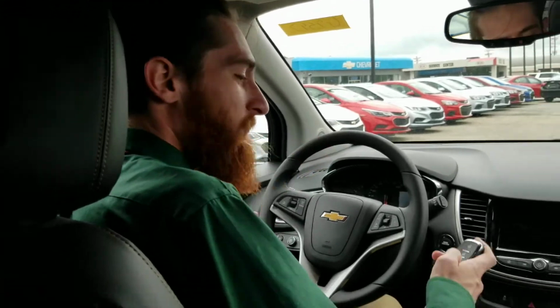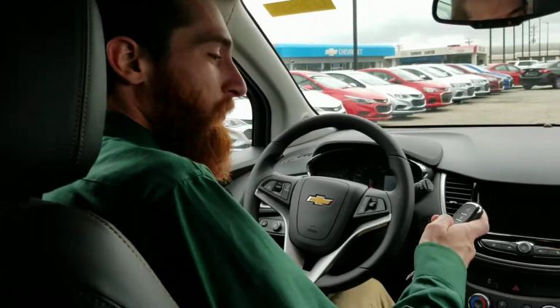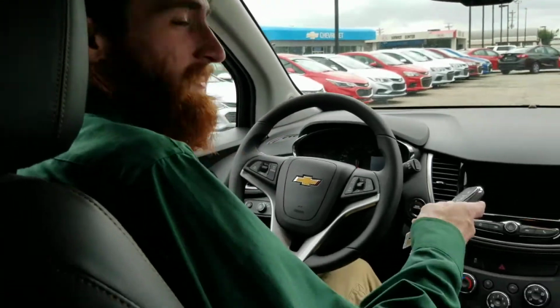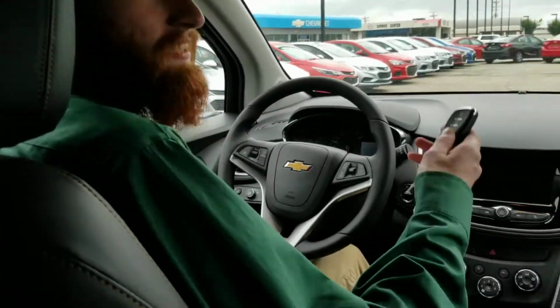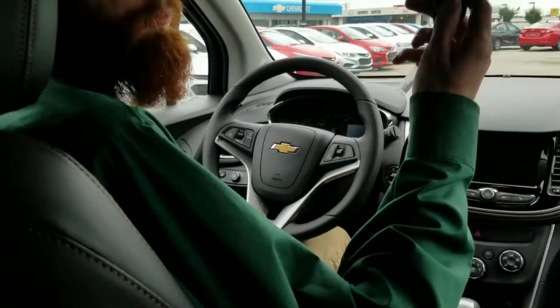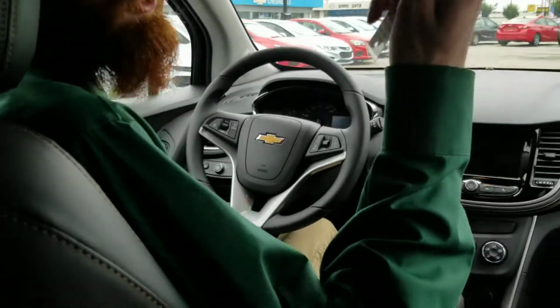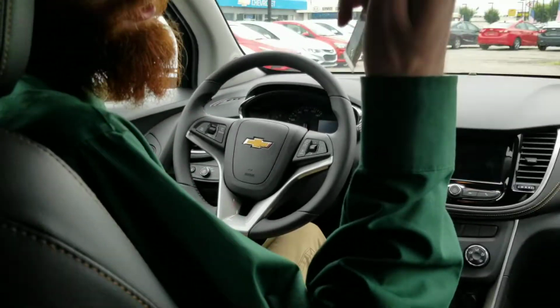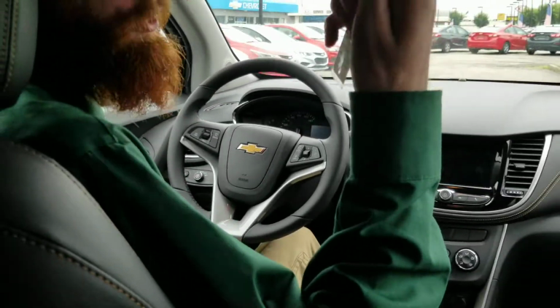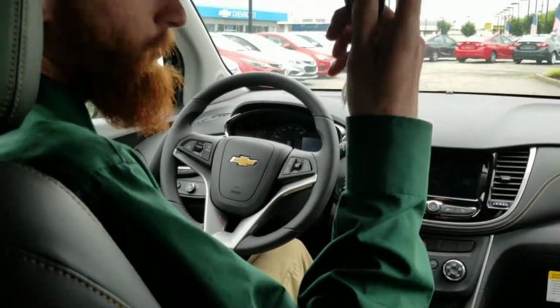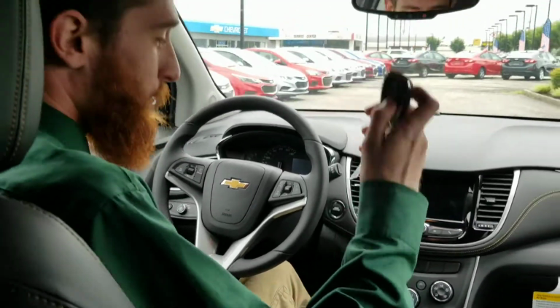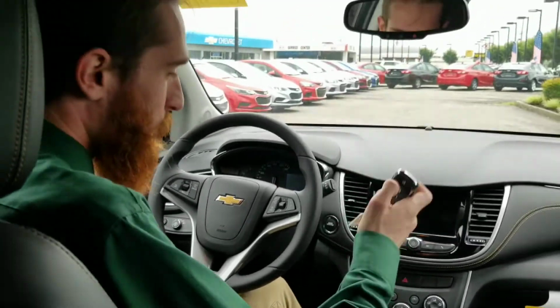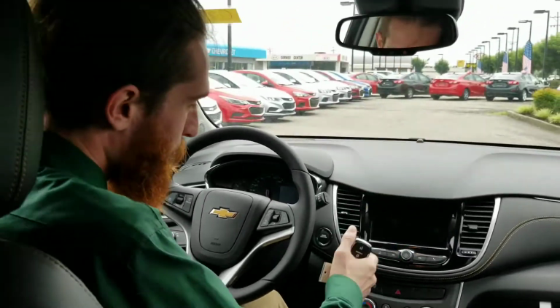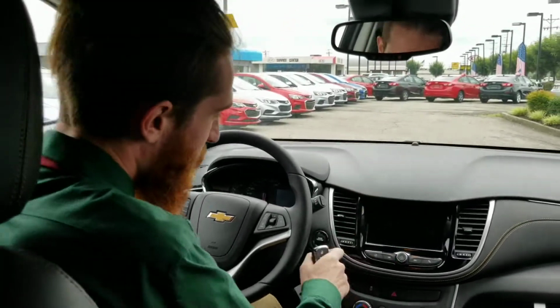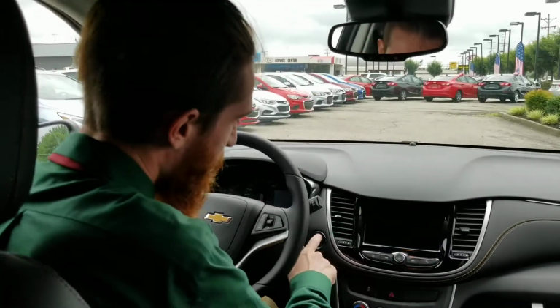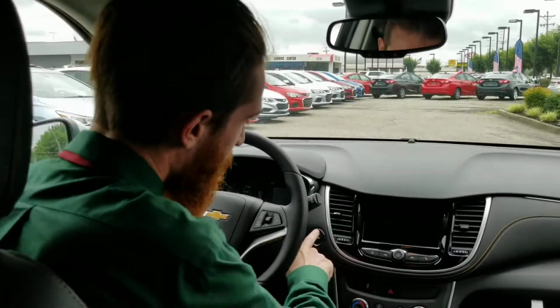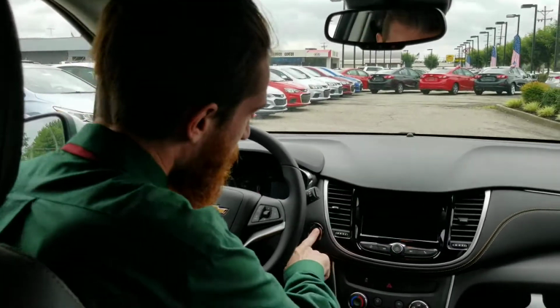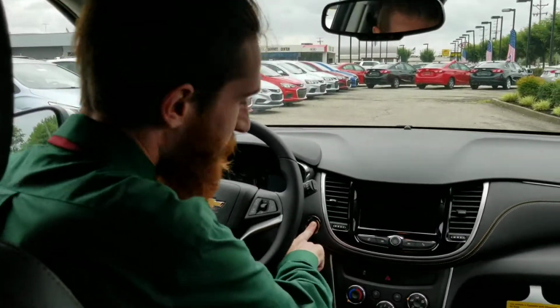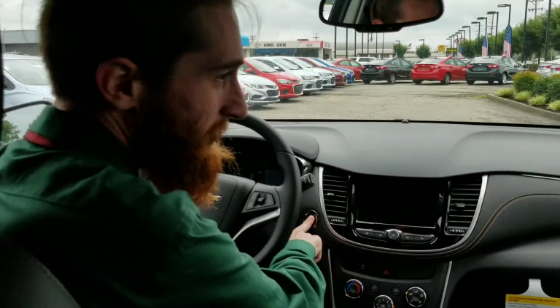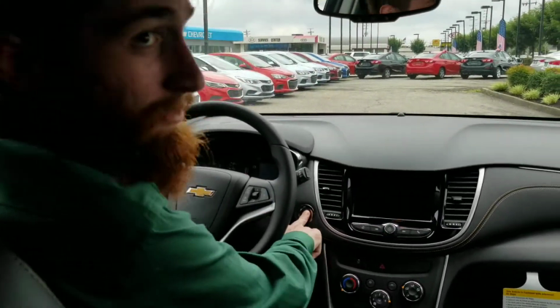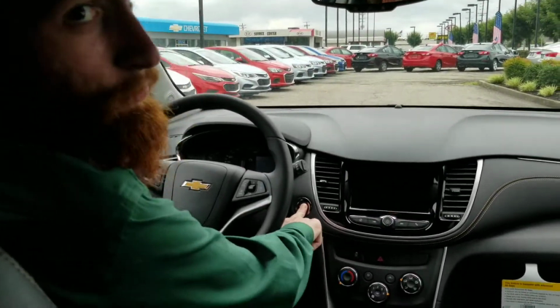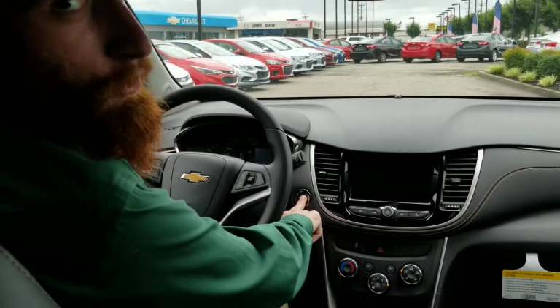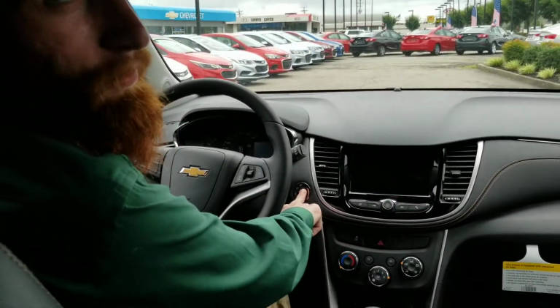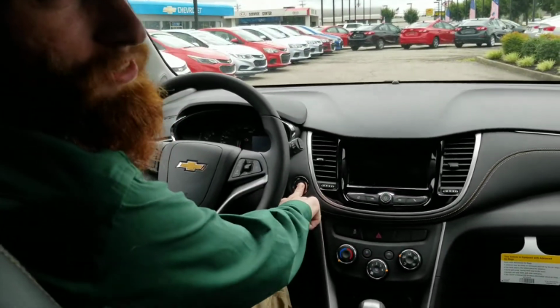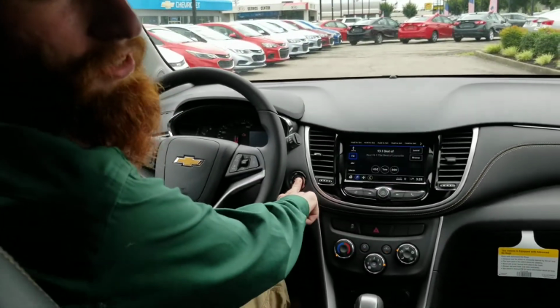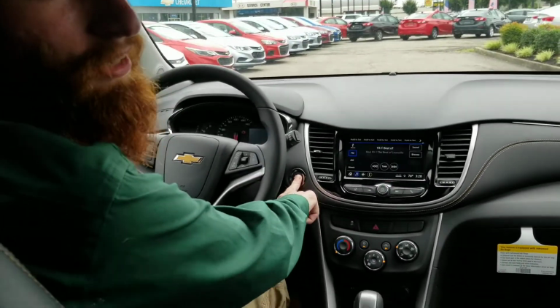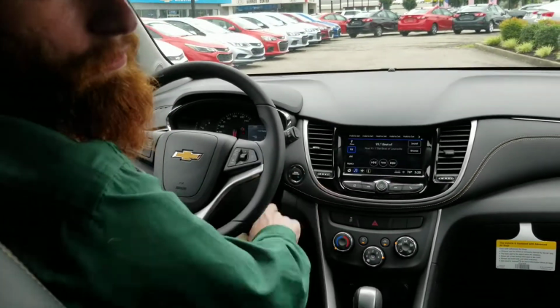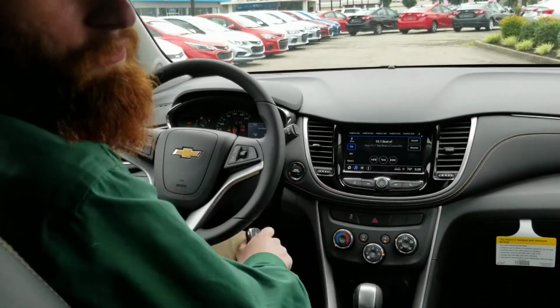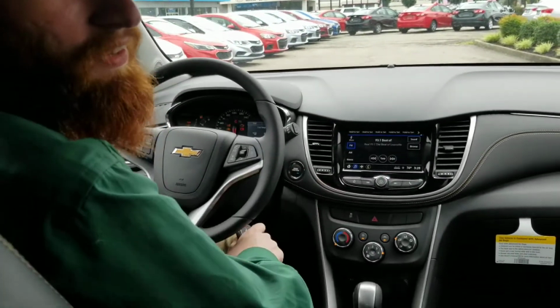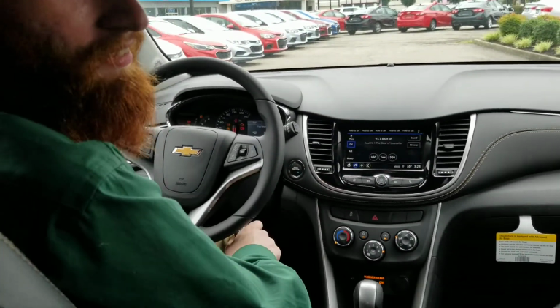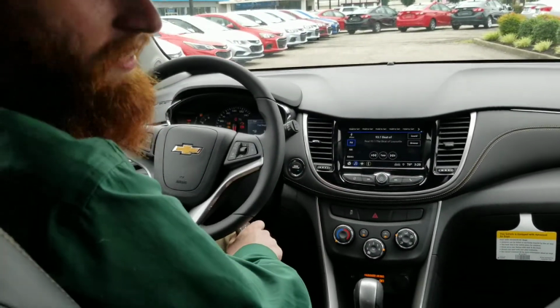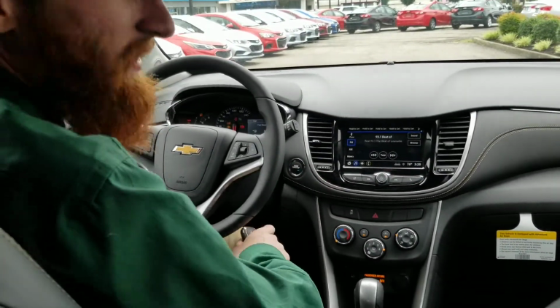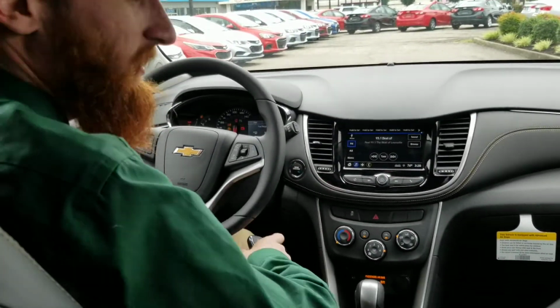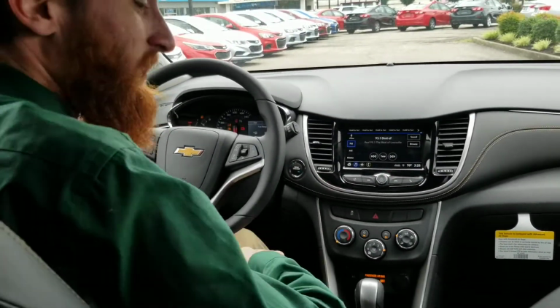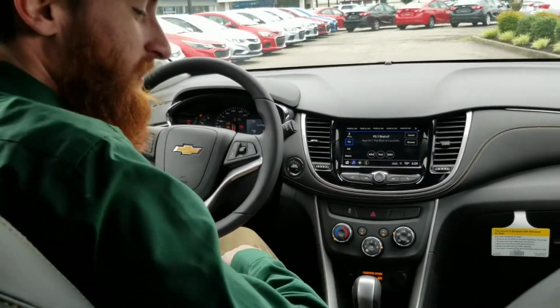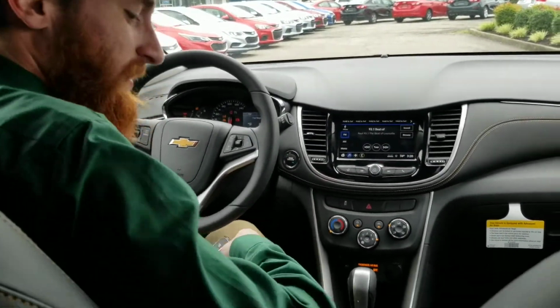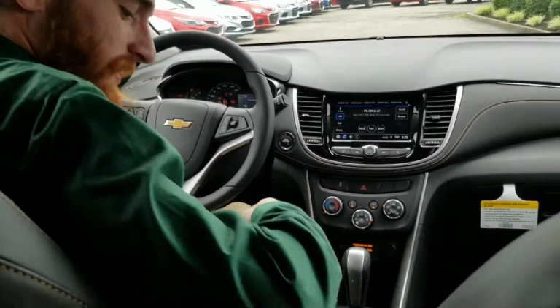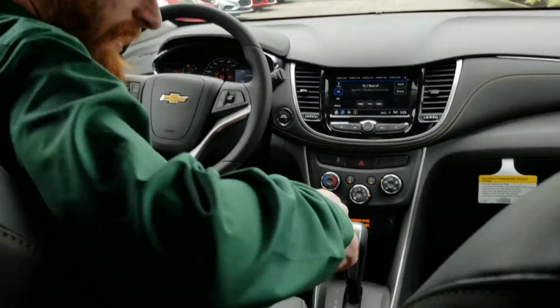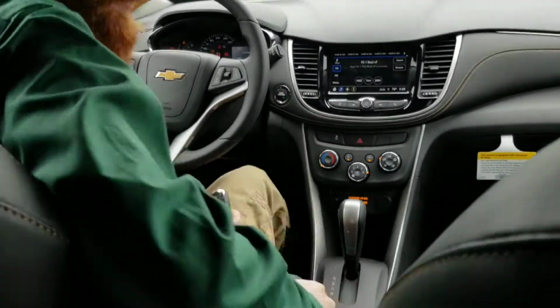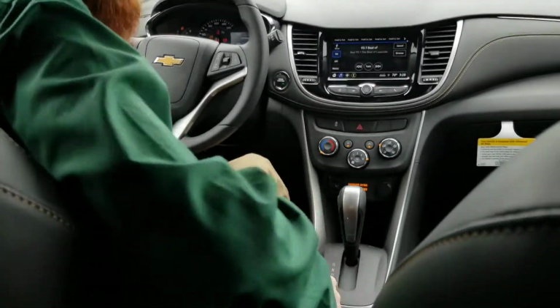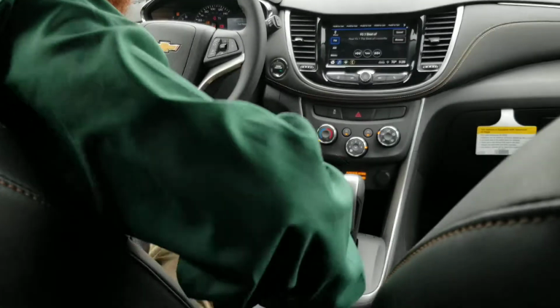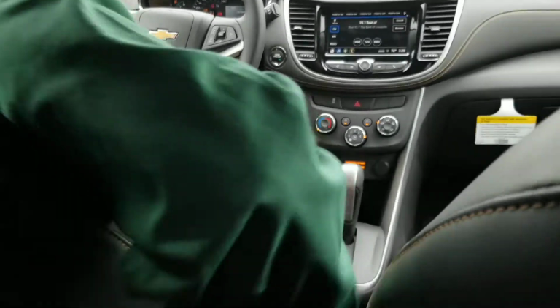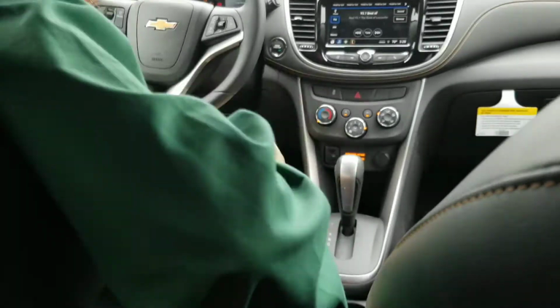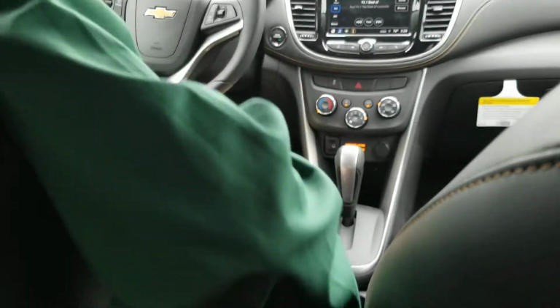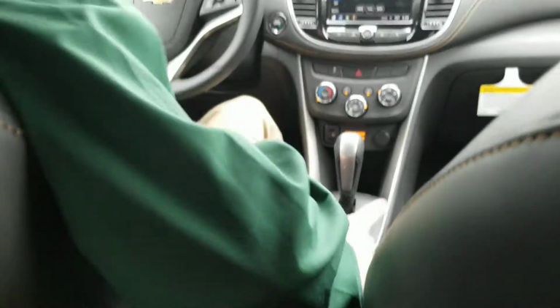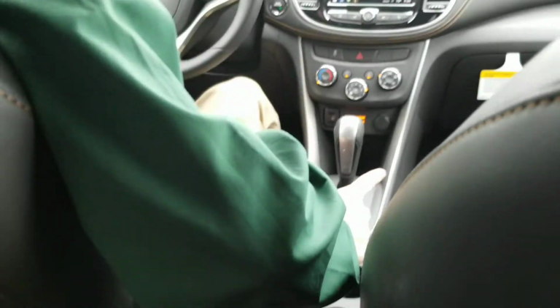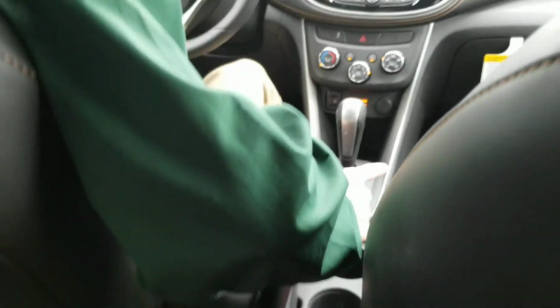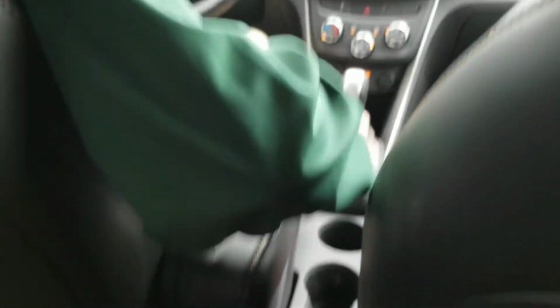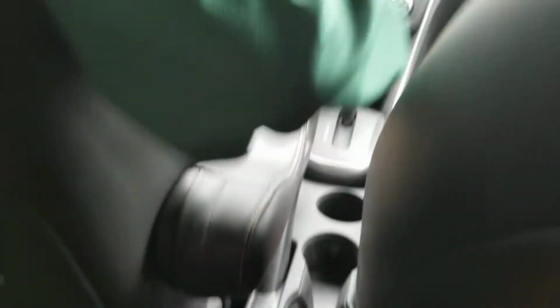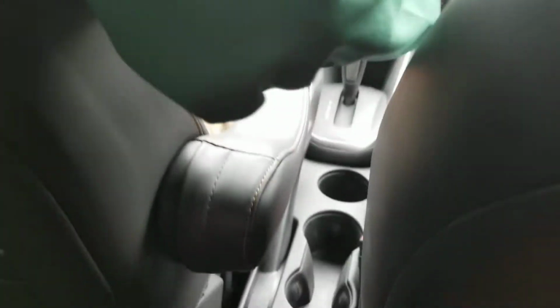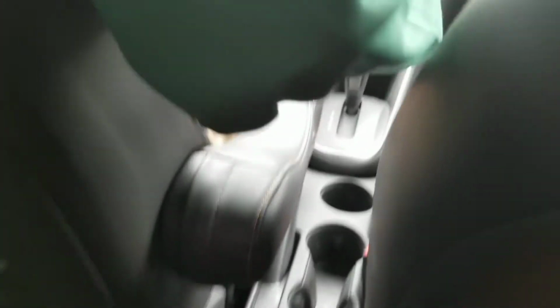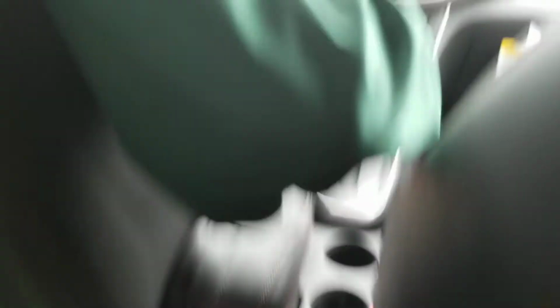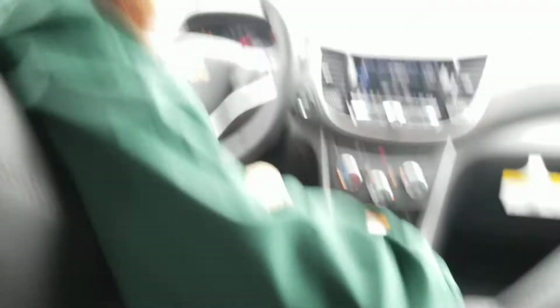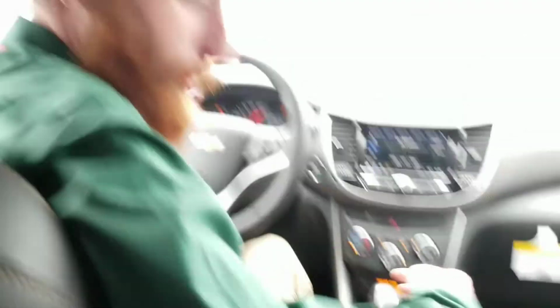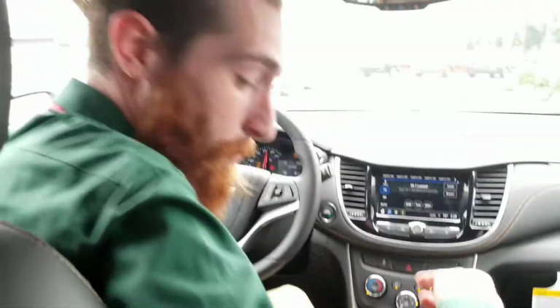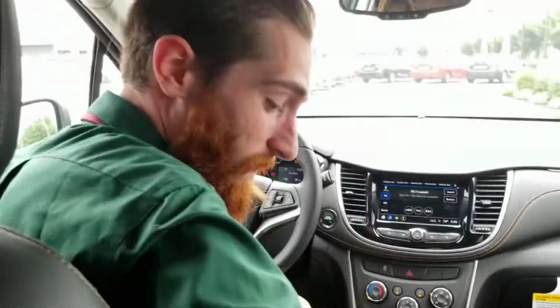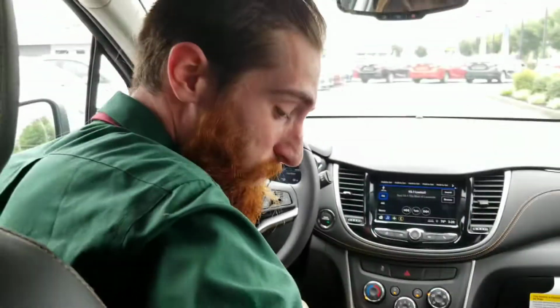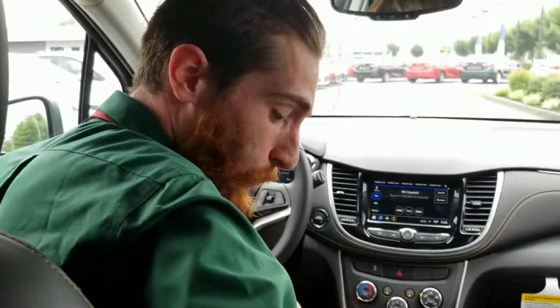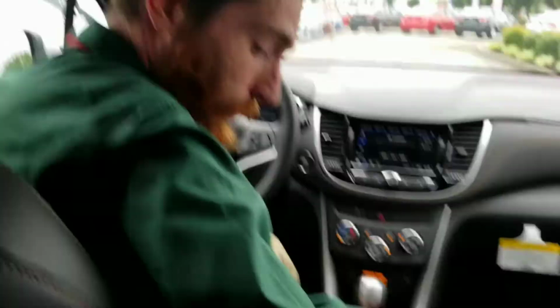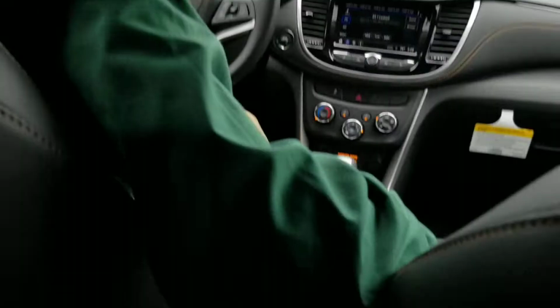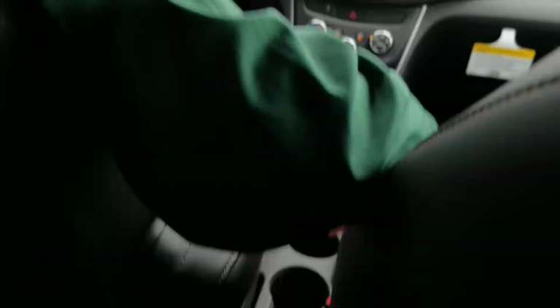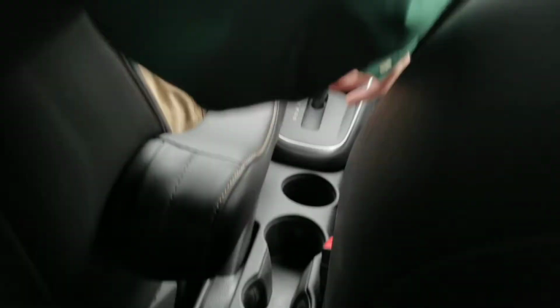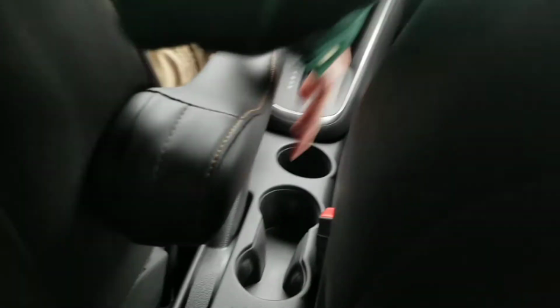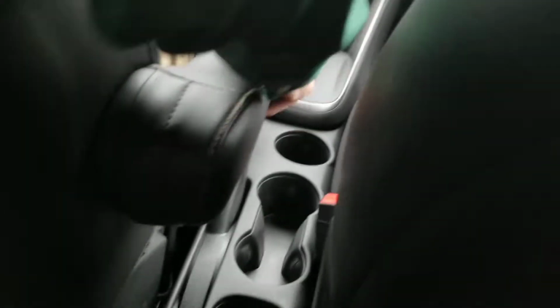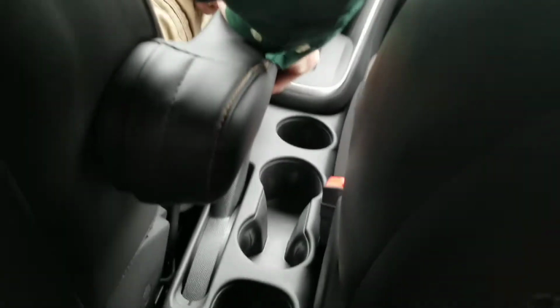First thing I want to show you — no key here — that's a push button start that we've got right here. And we've got not one, not two, but four cup holders here.